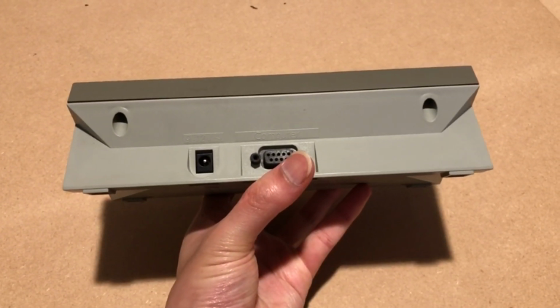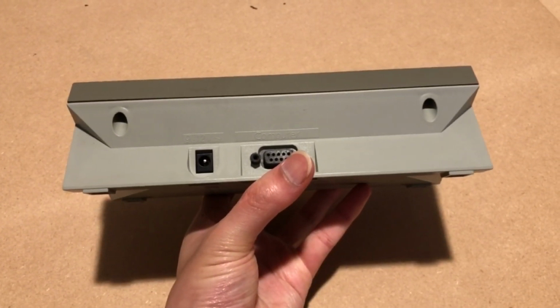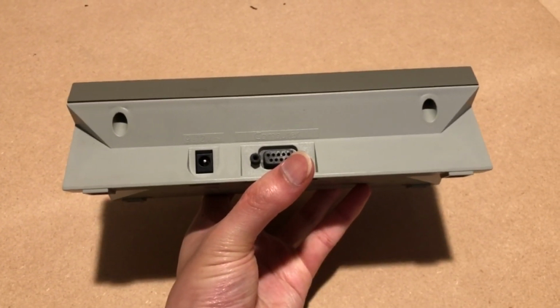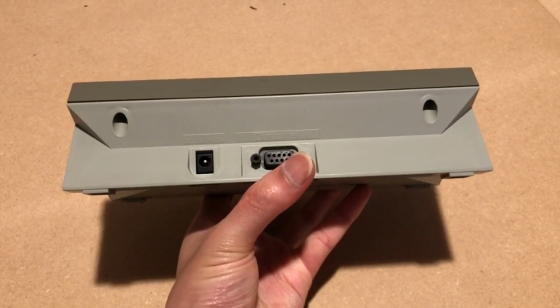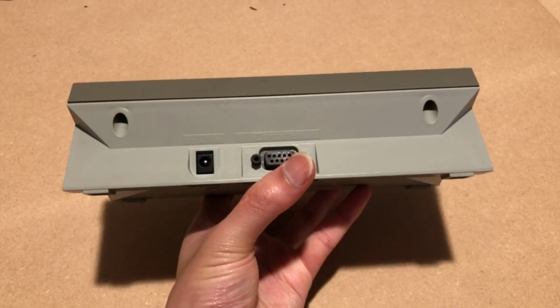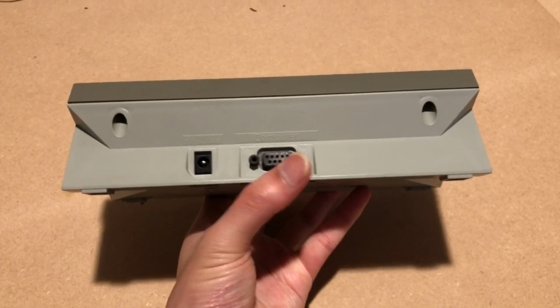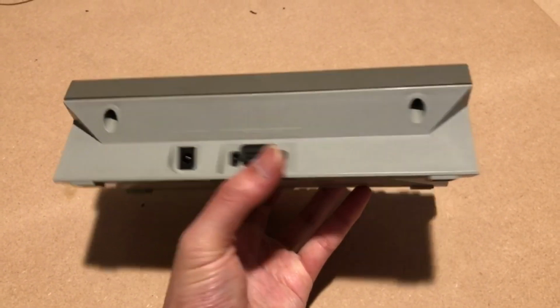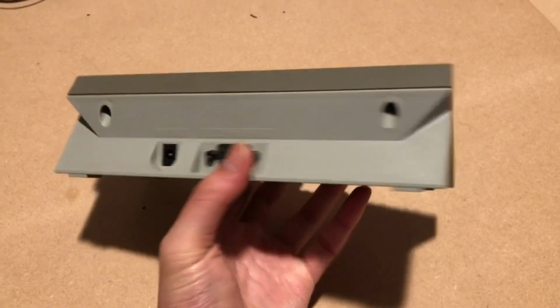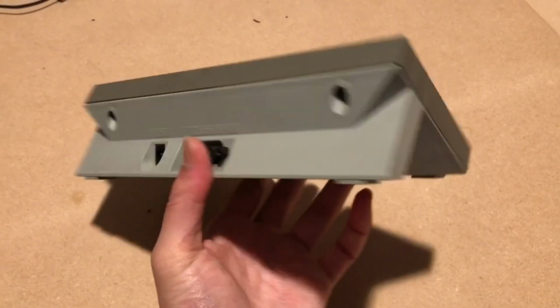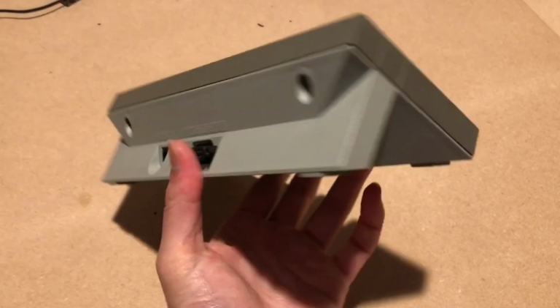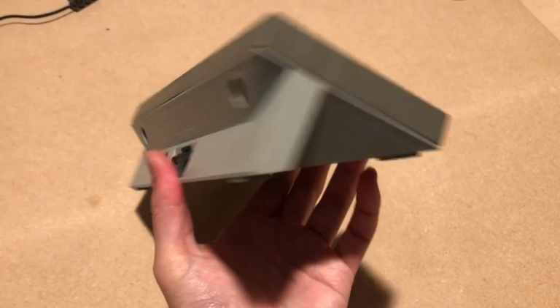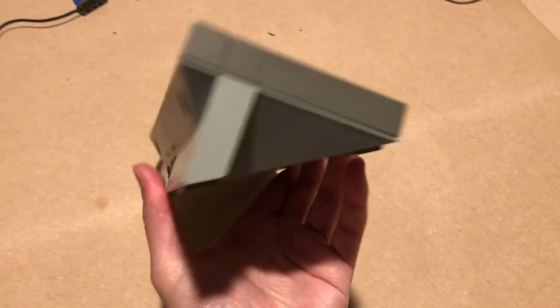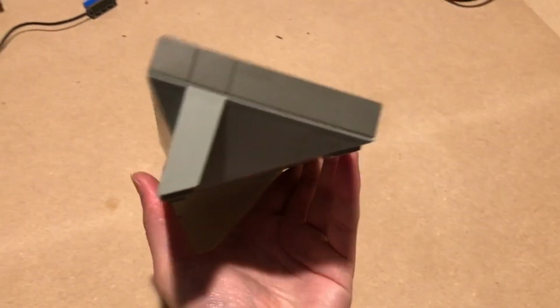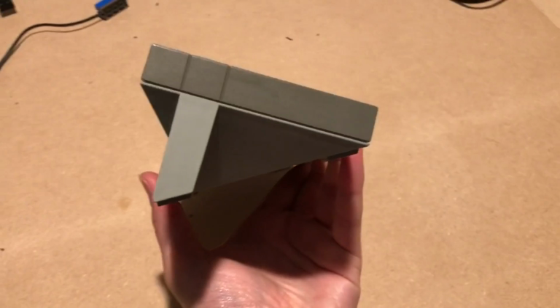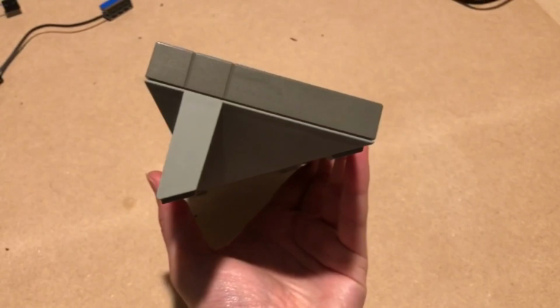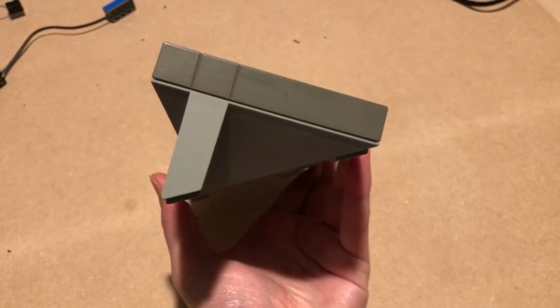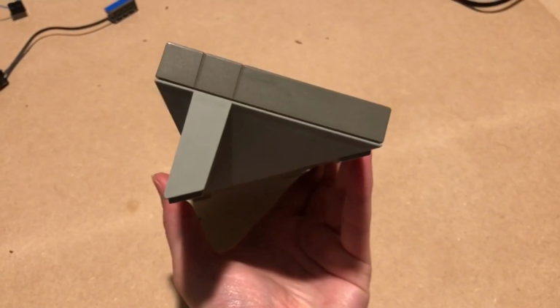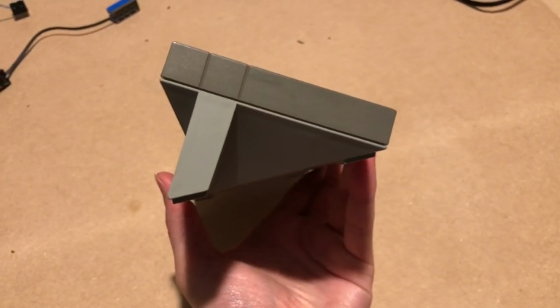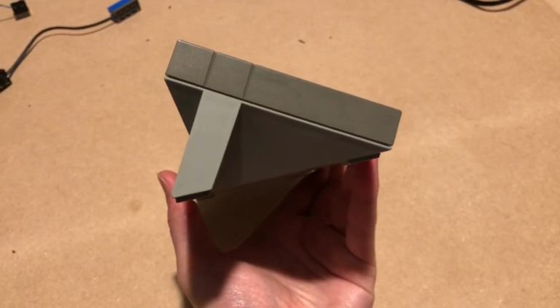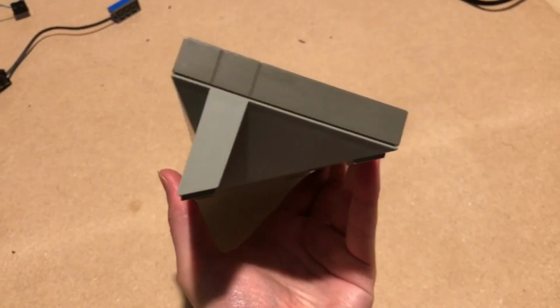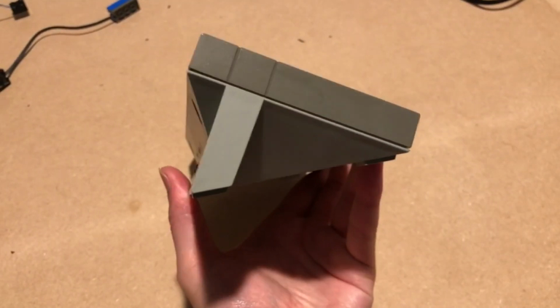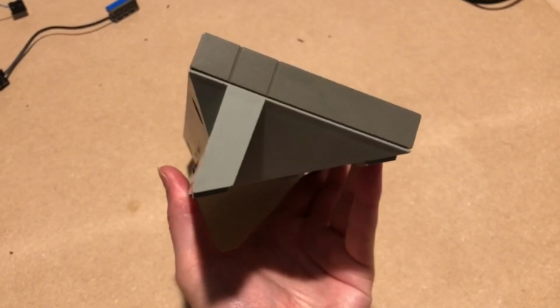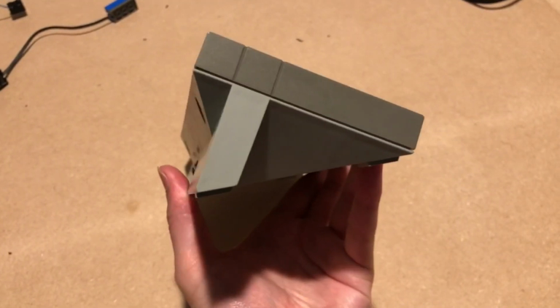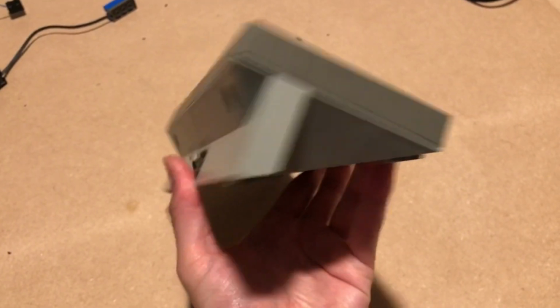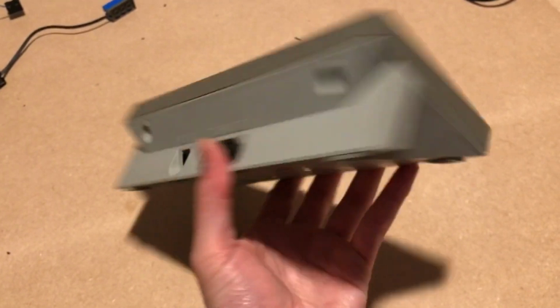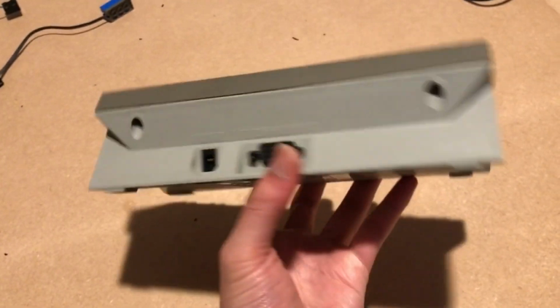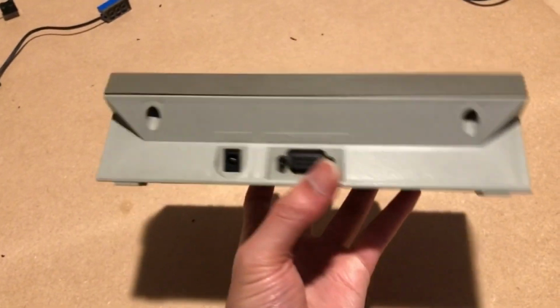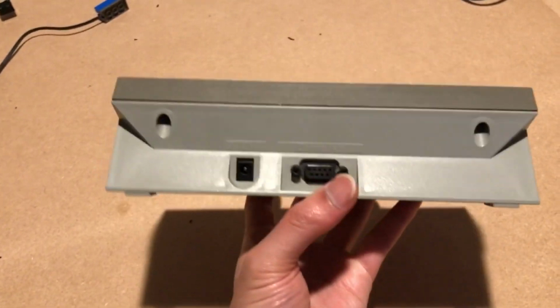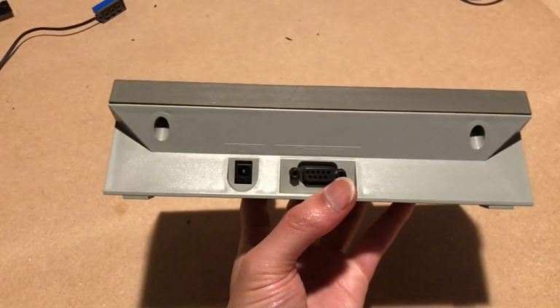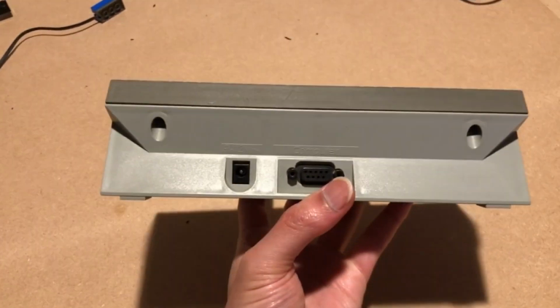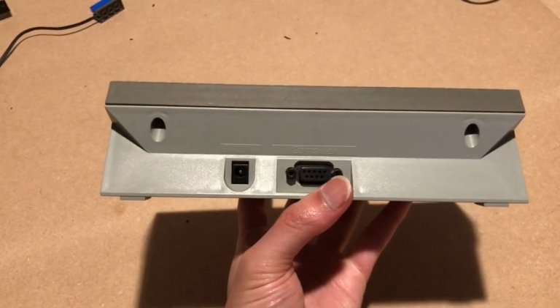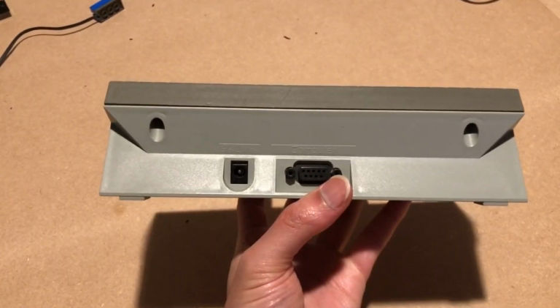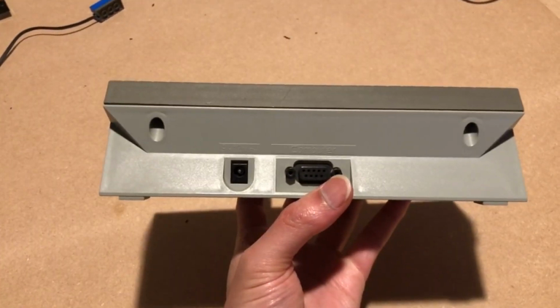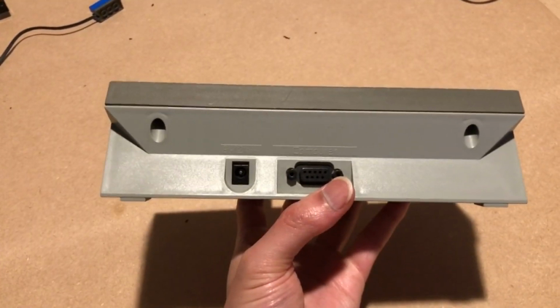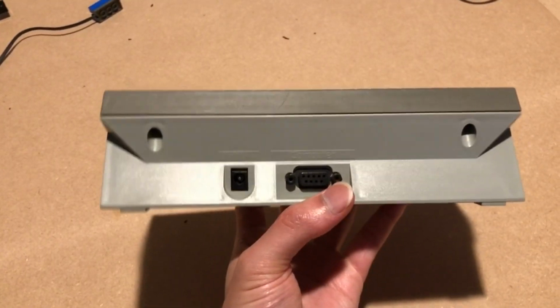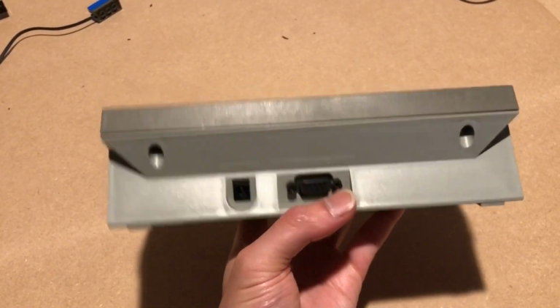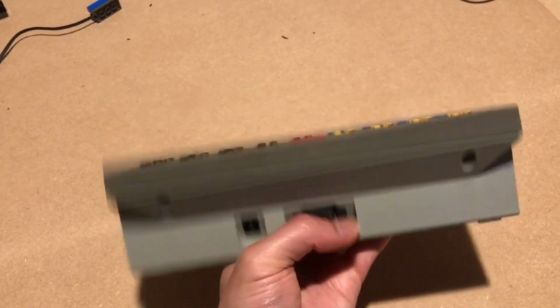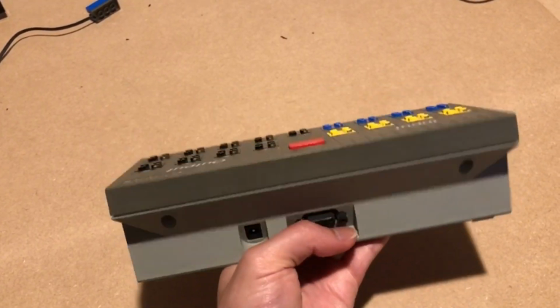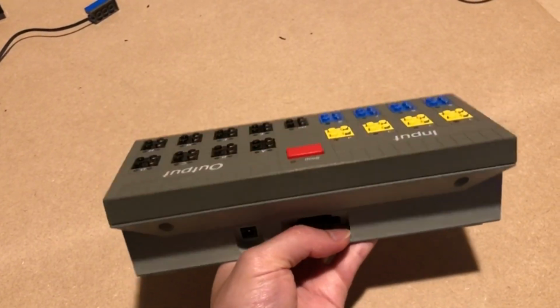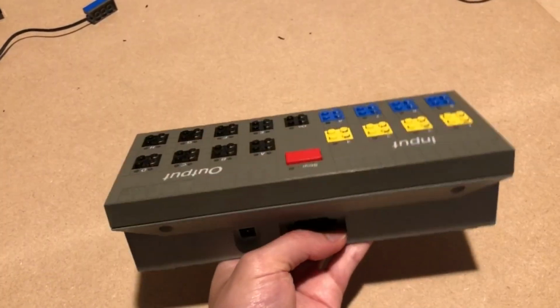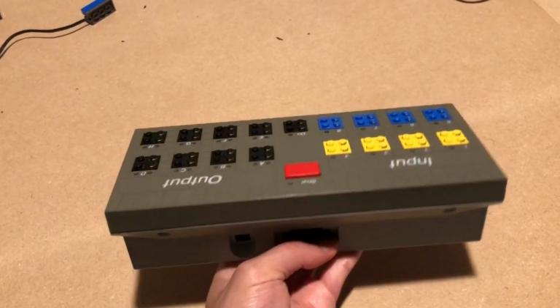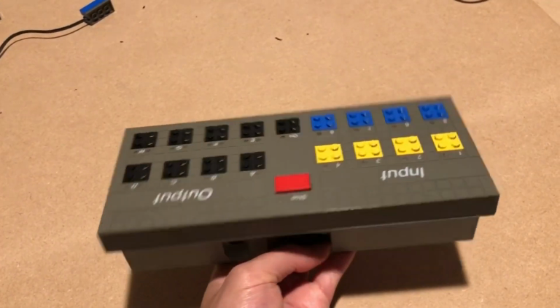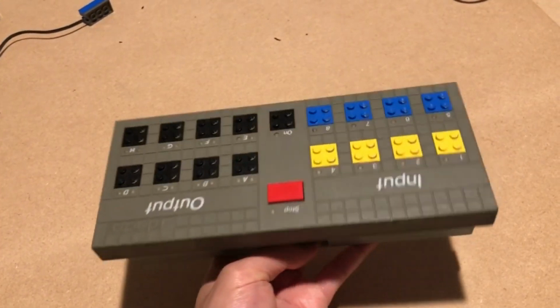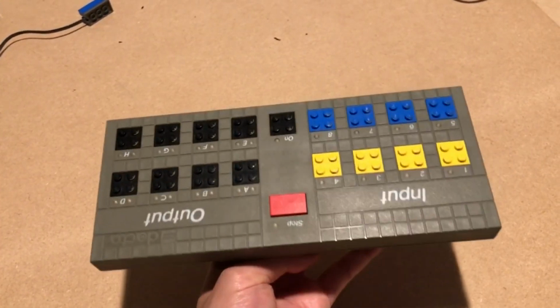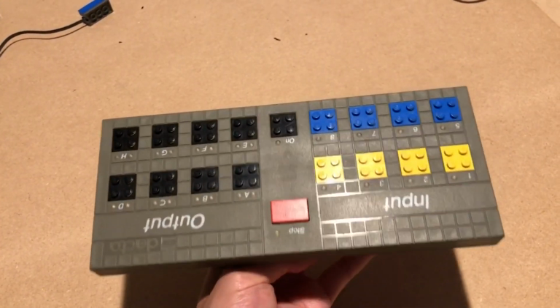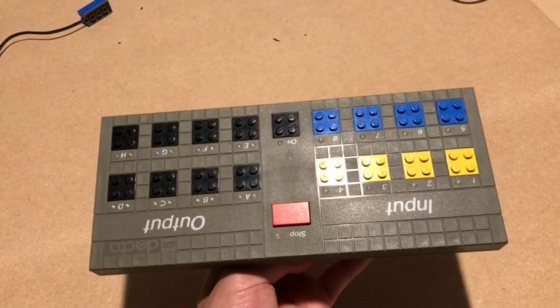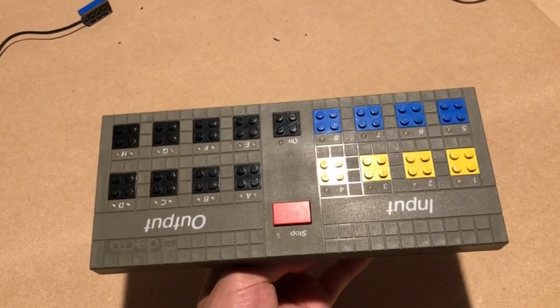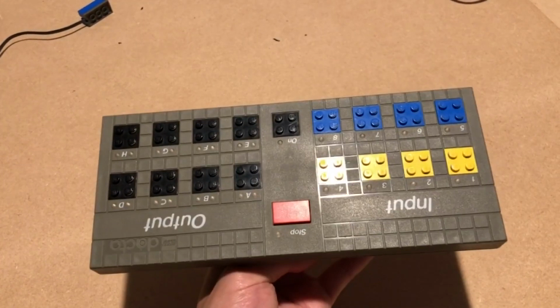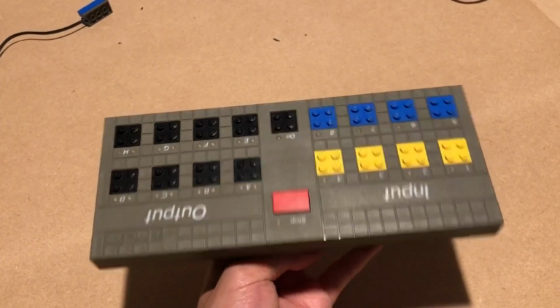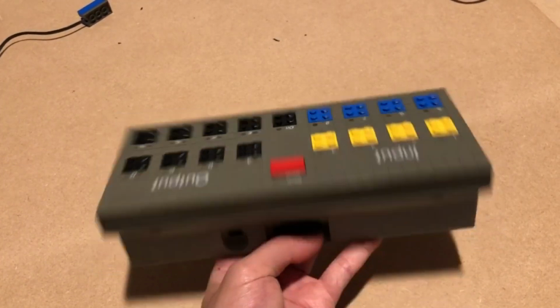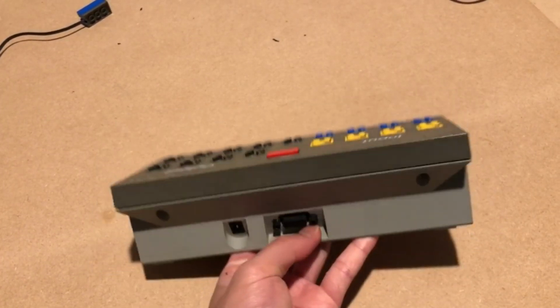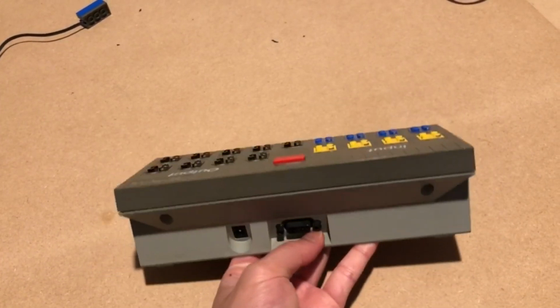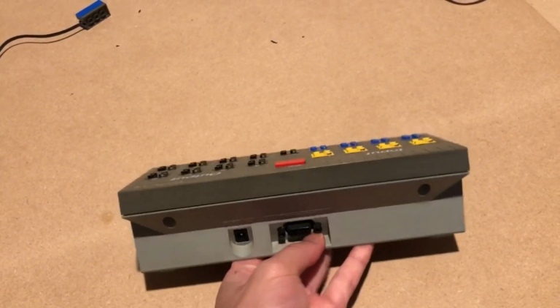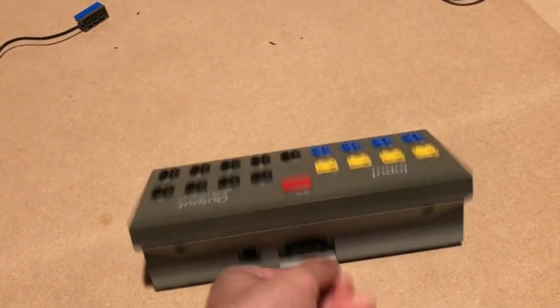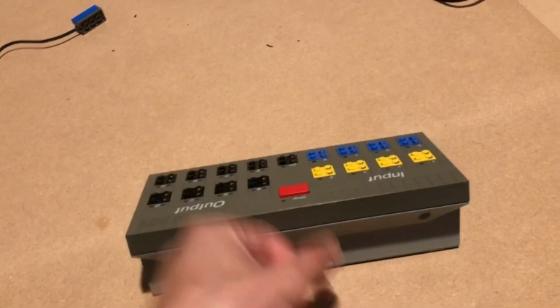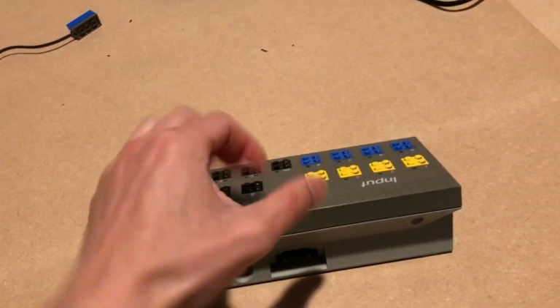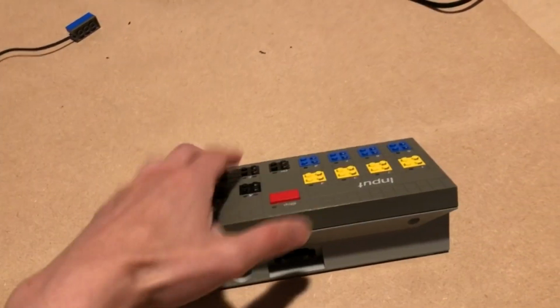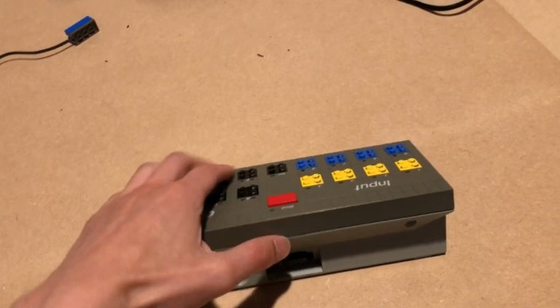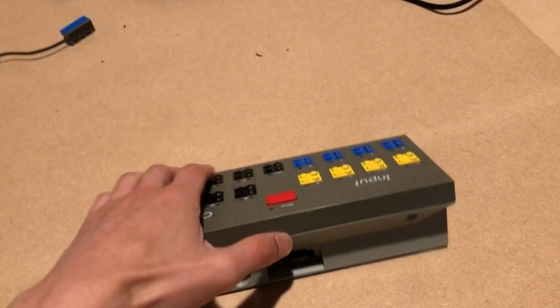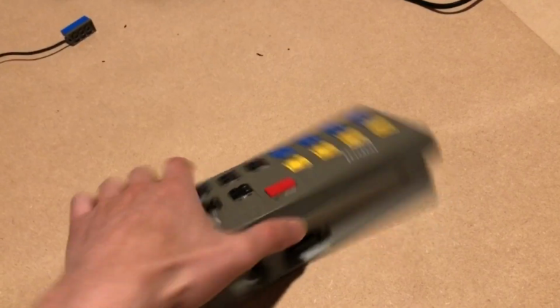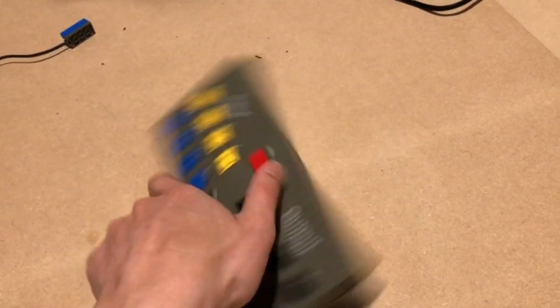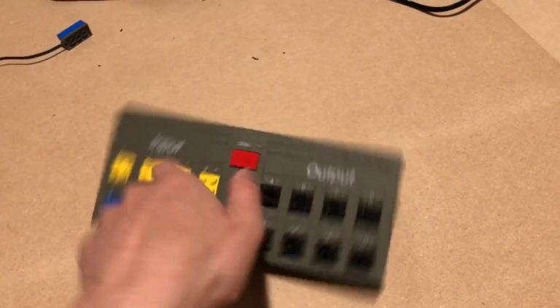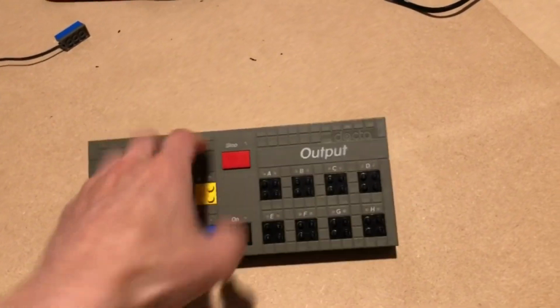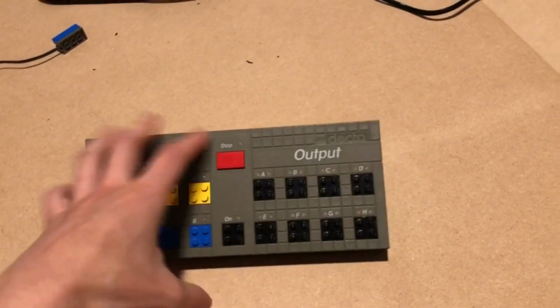Again, like the 9V regulator, the unit works with any old wall wart with the right voltage.